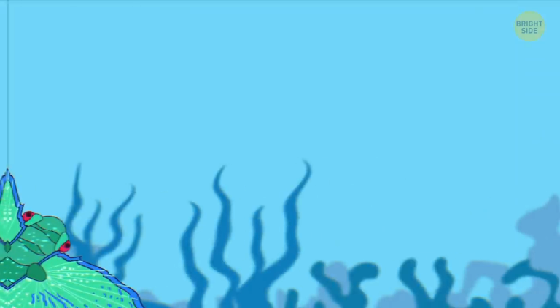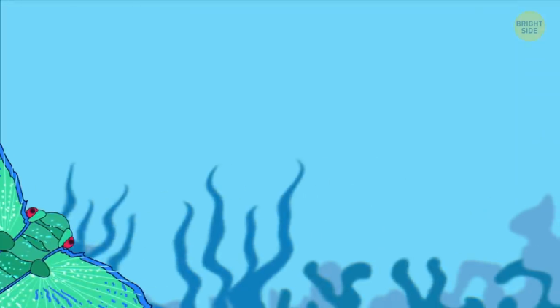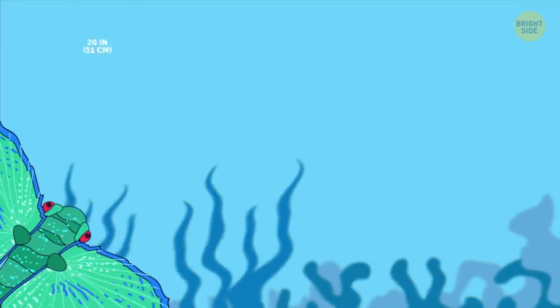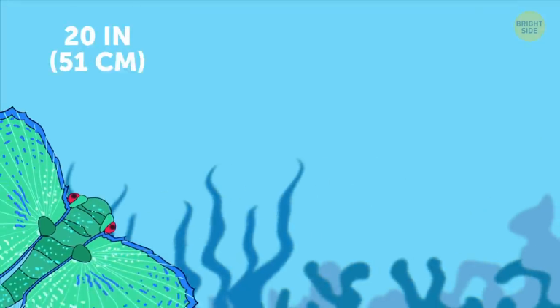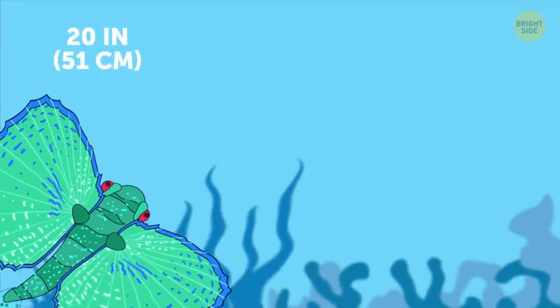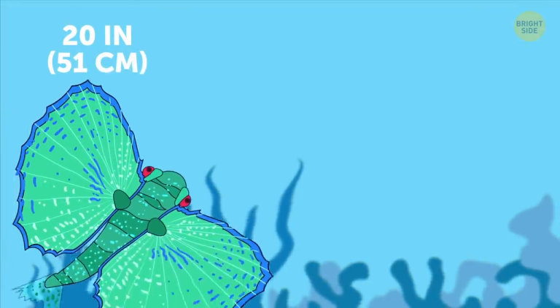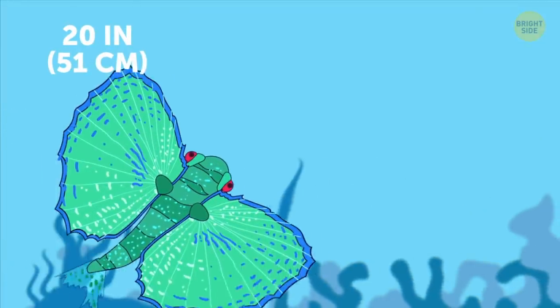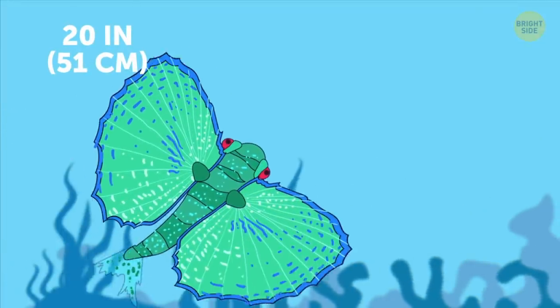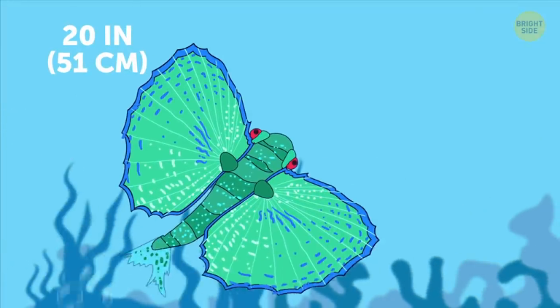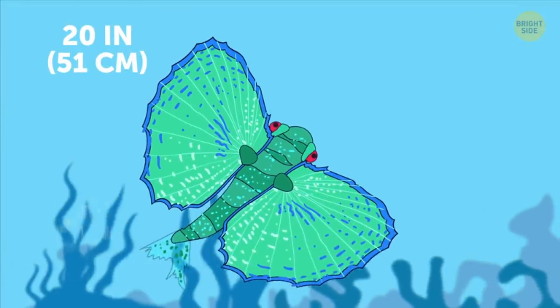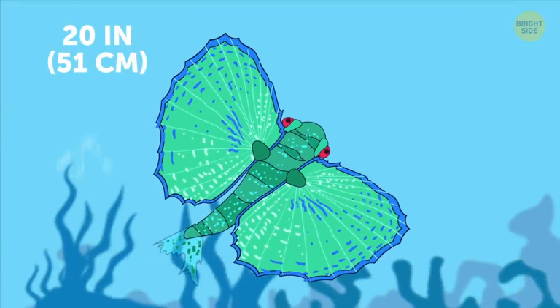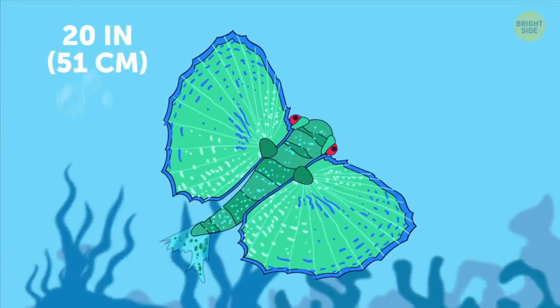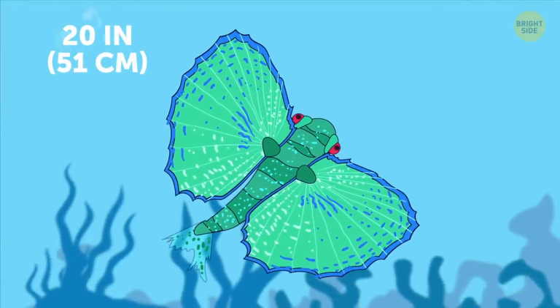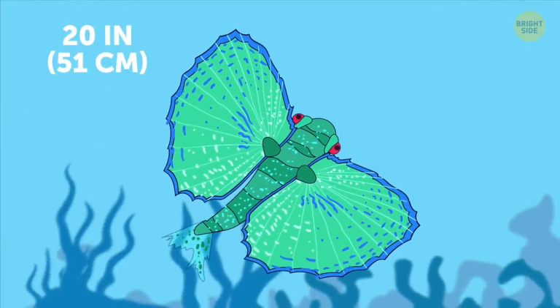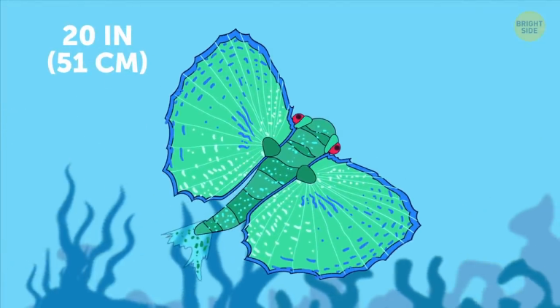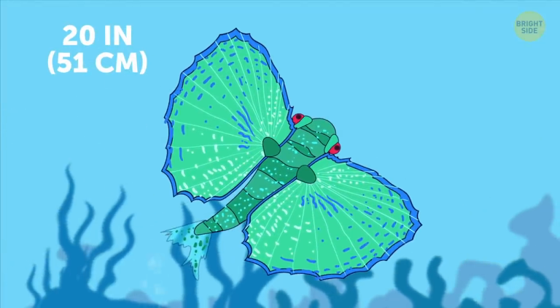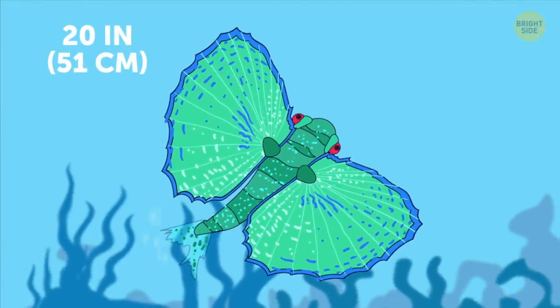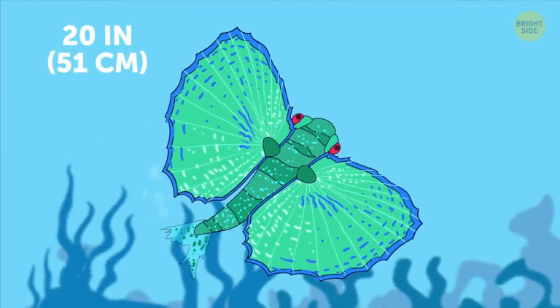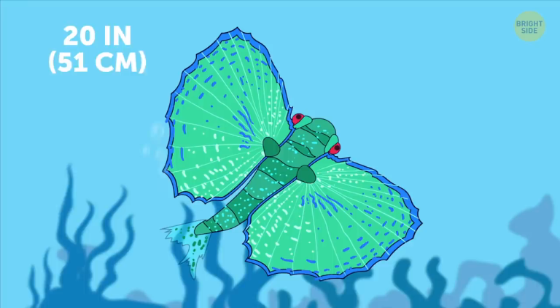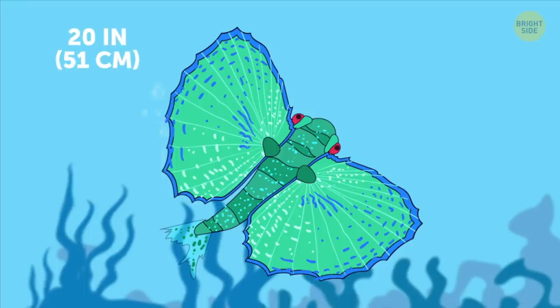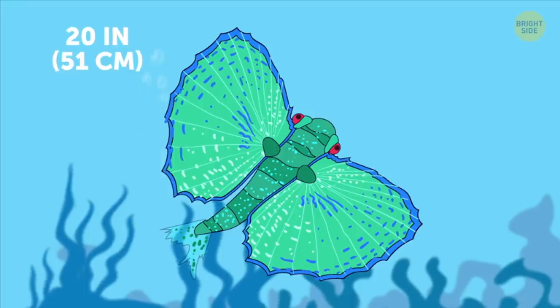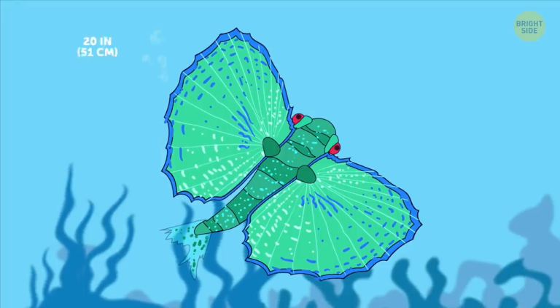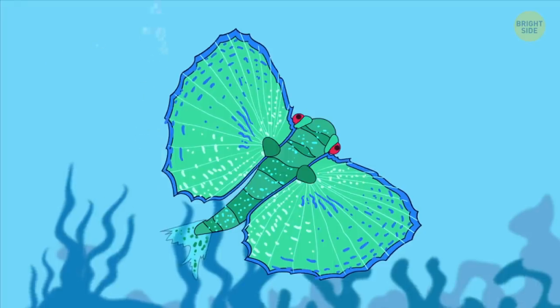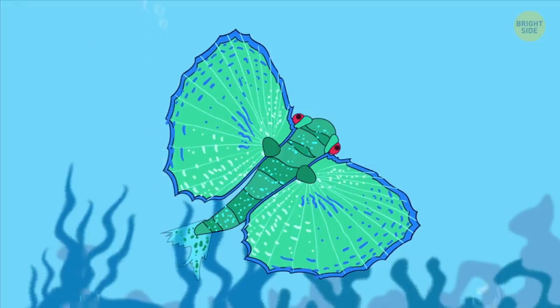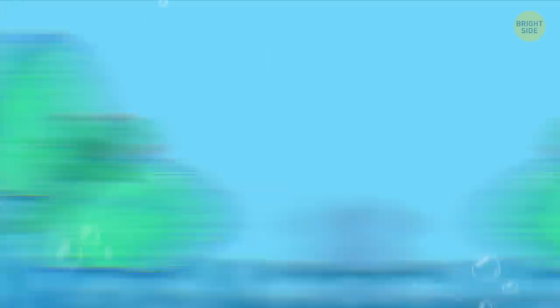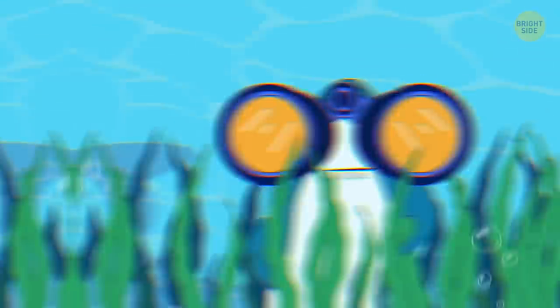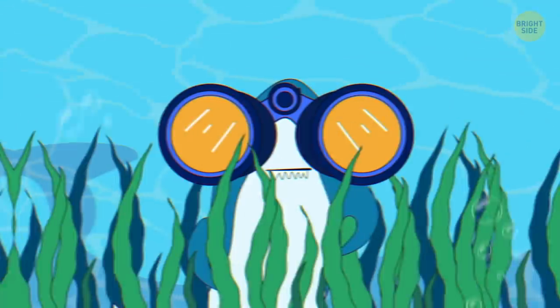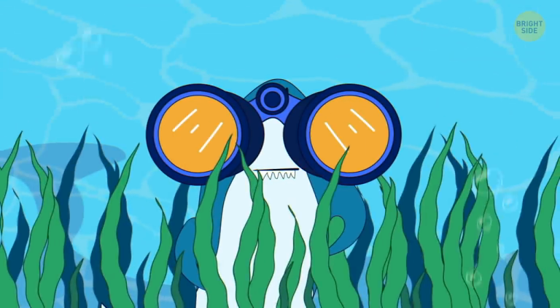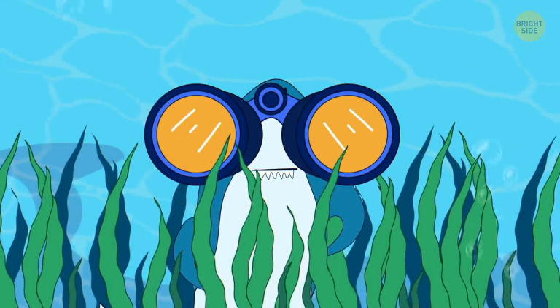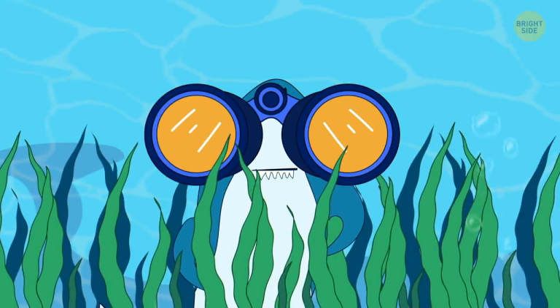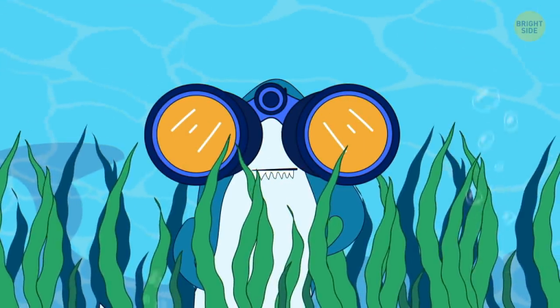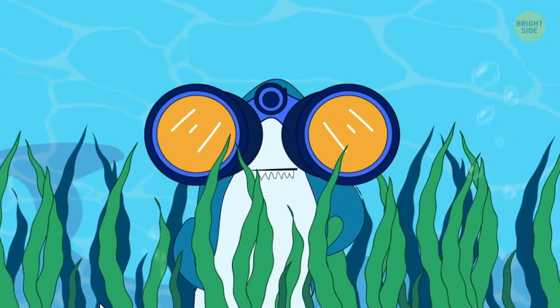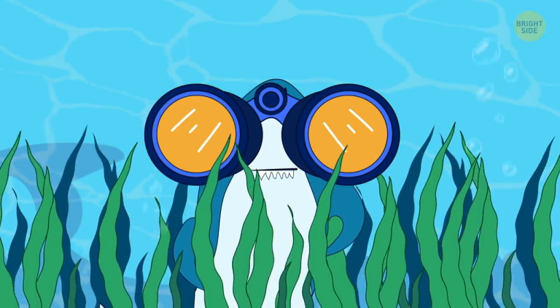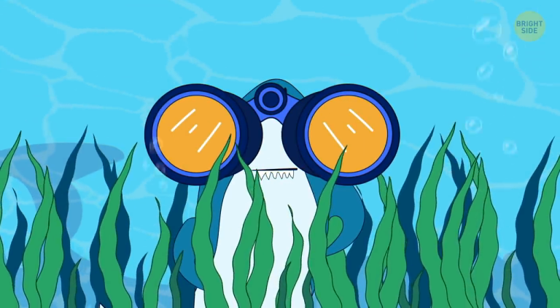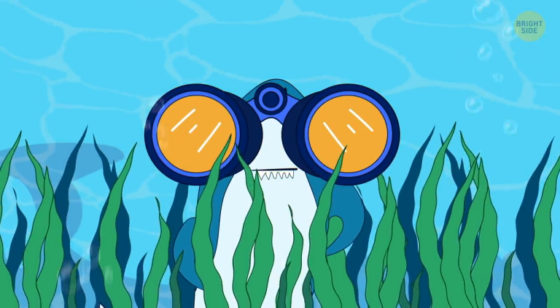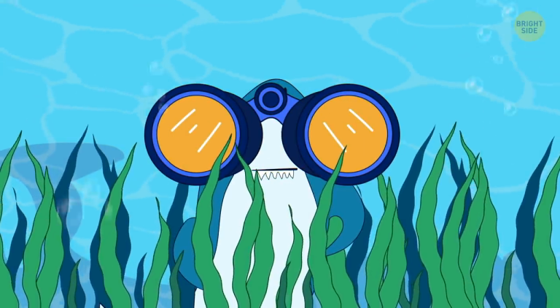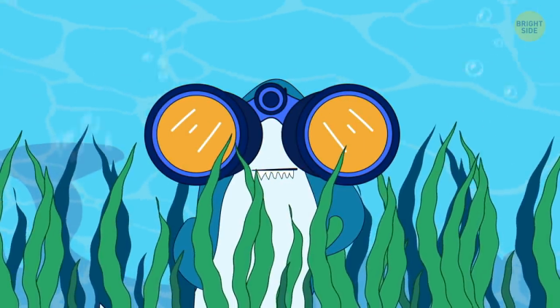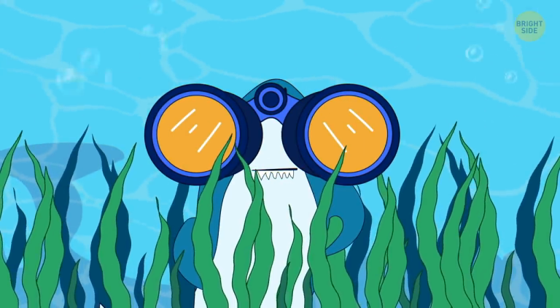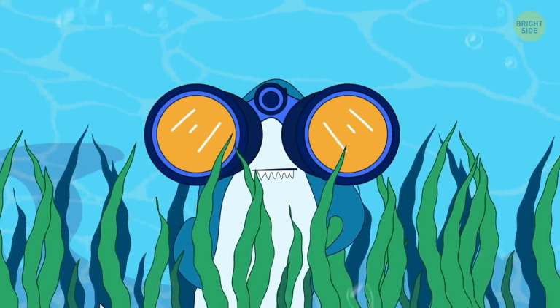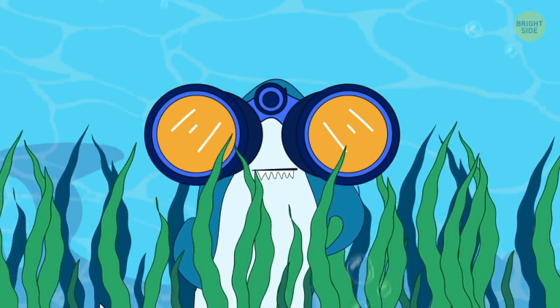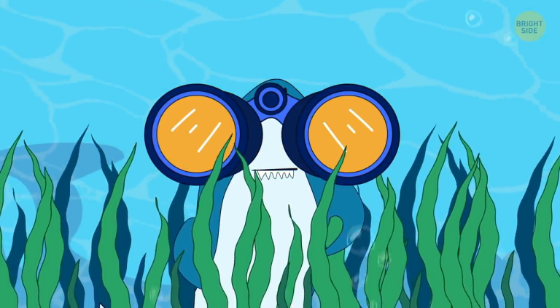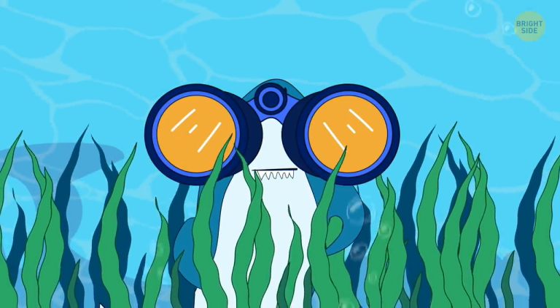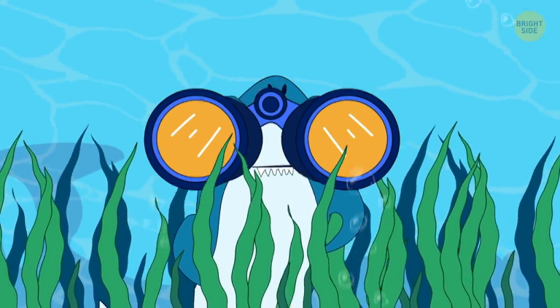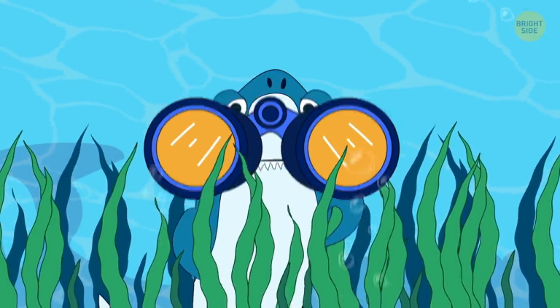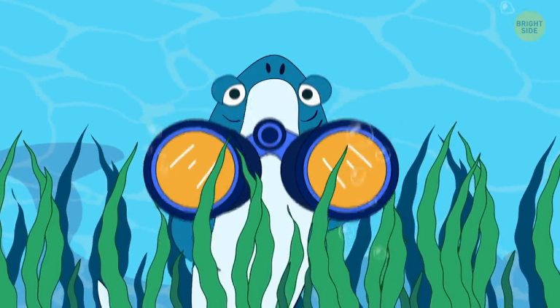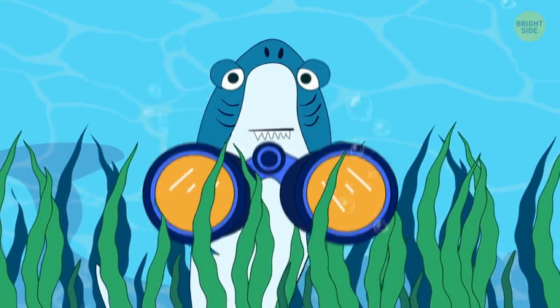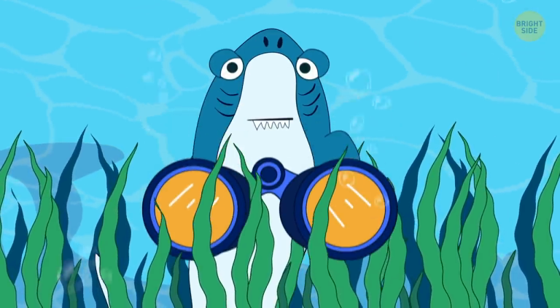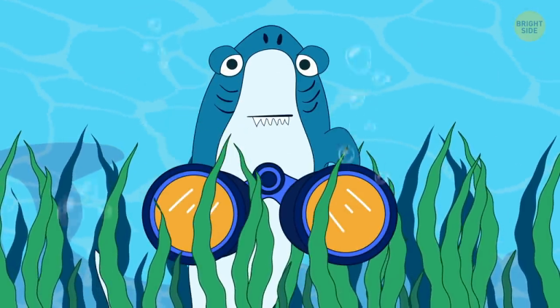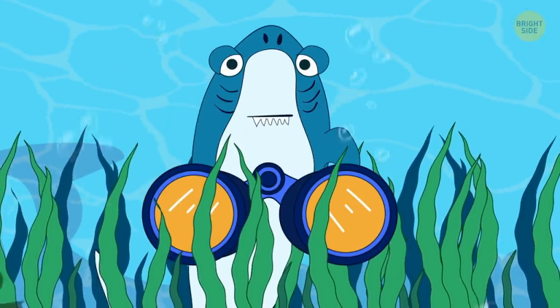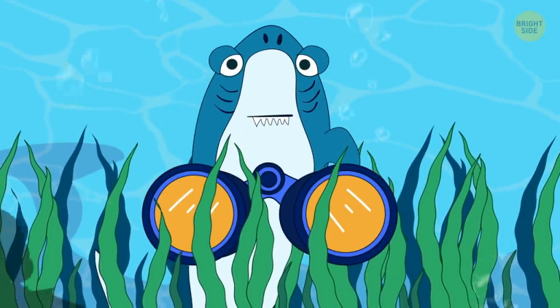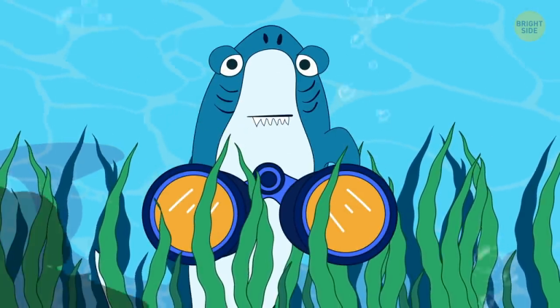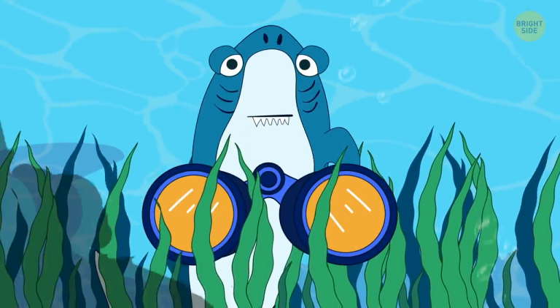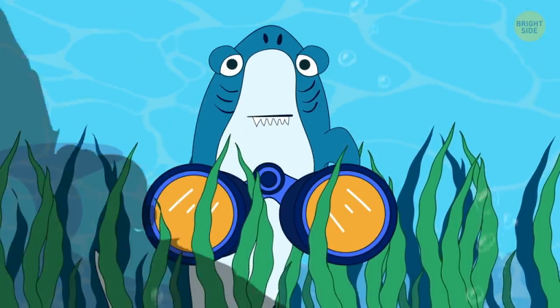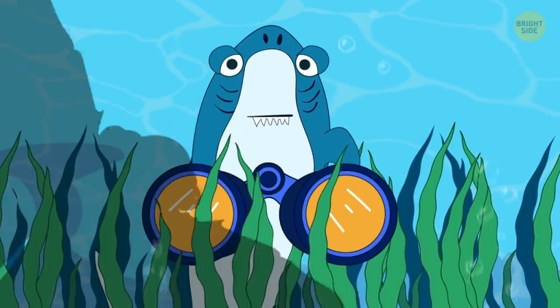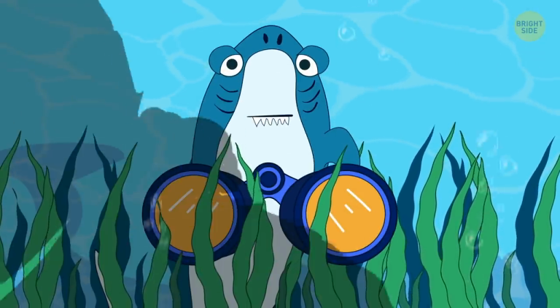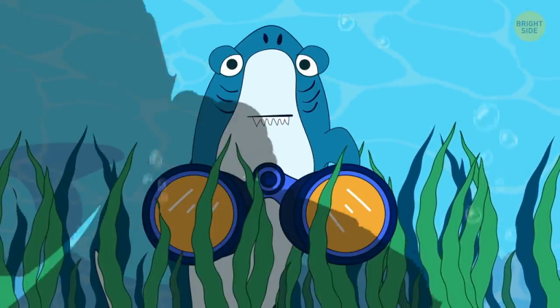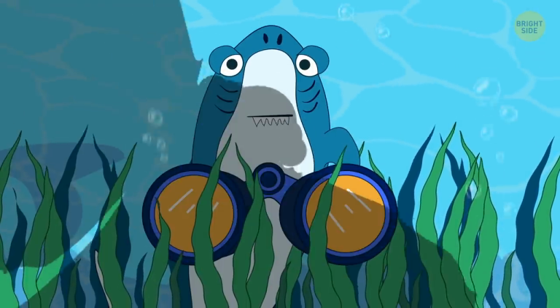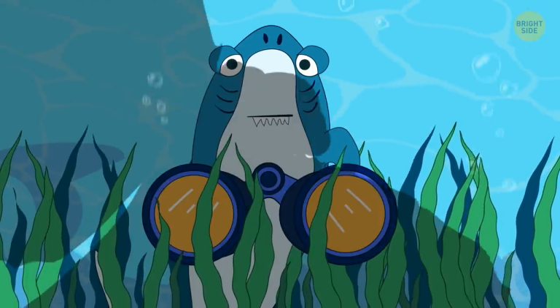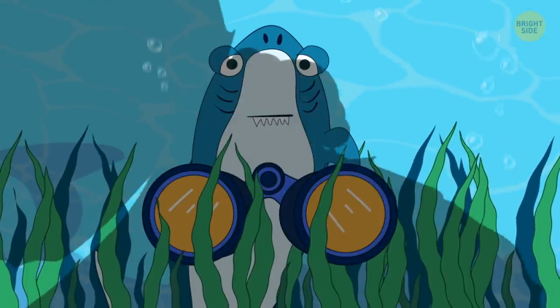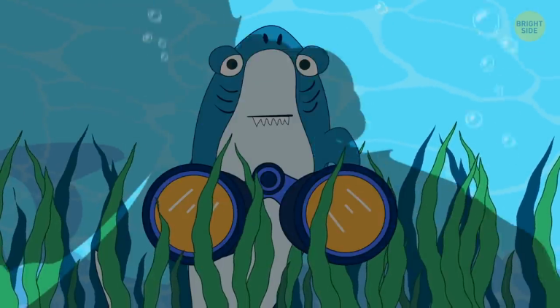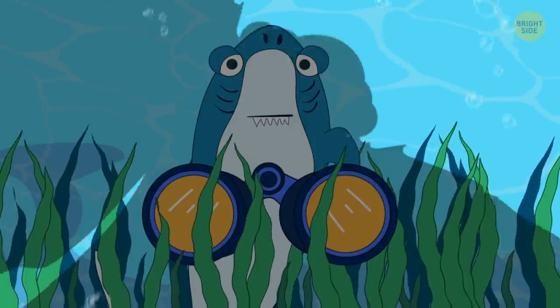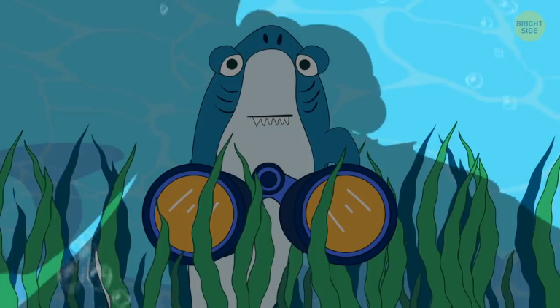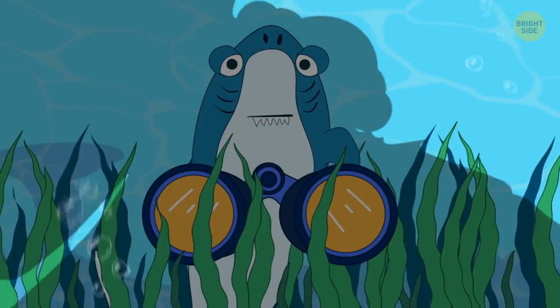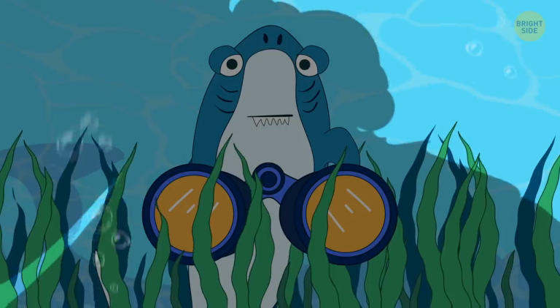Flying gurnard looks like it's flying indeed. When agitated, it spreads its wings to seem bigger and scare off predators.